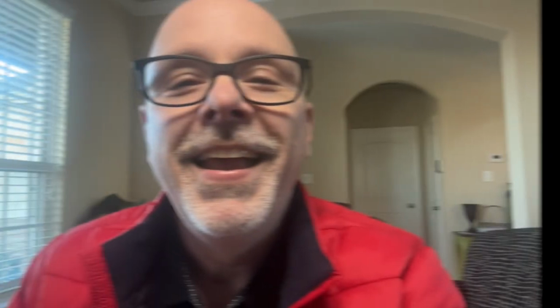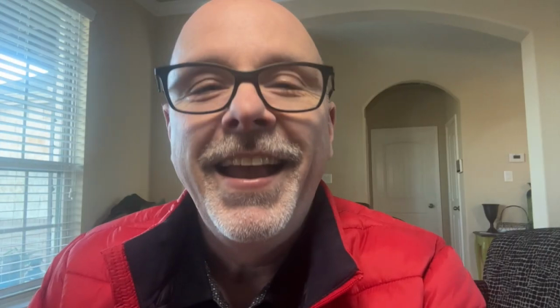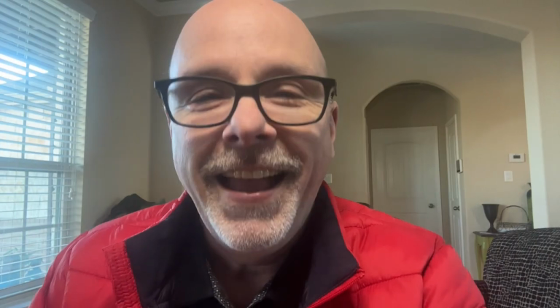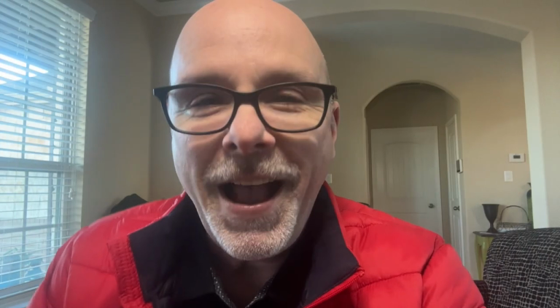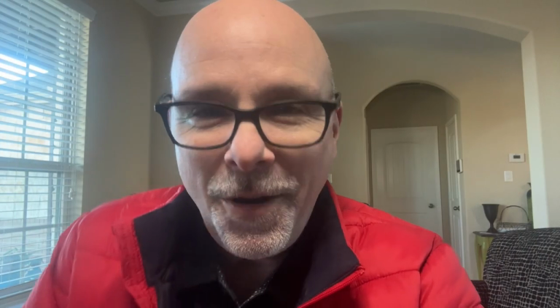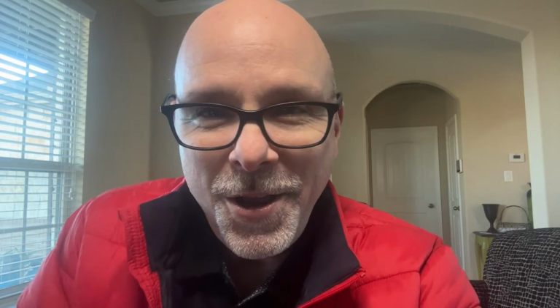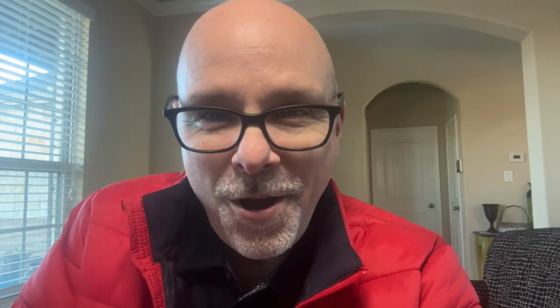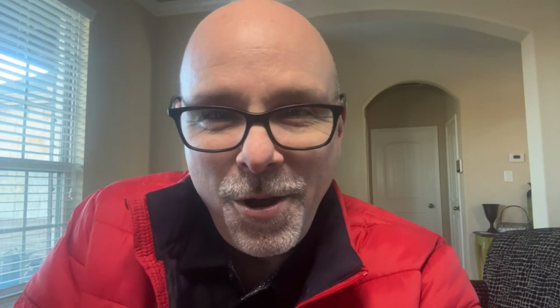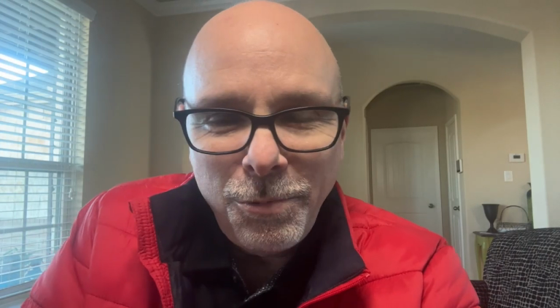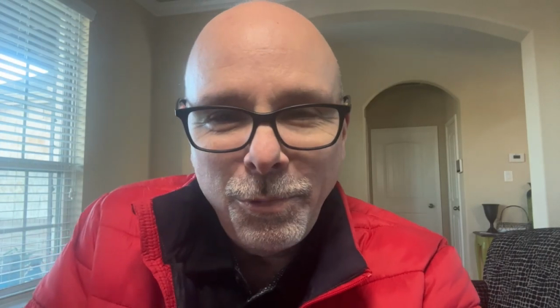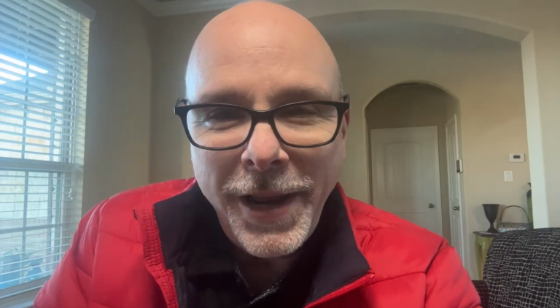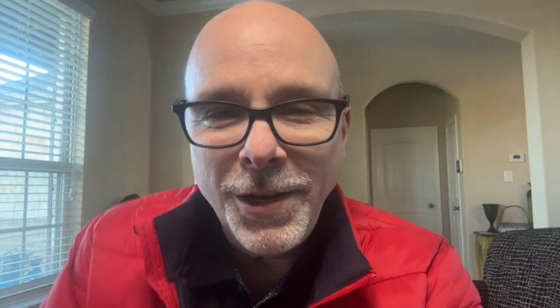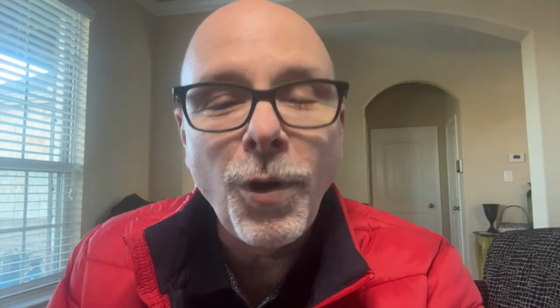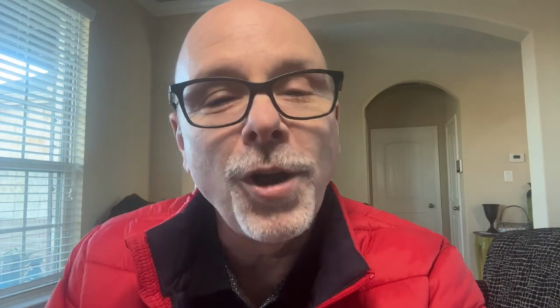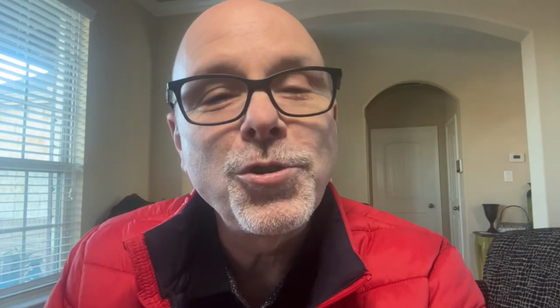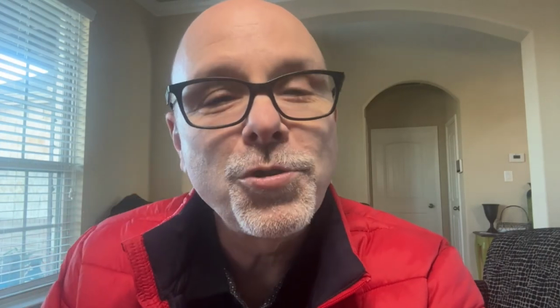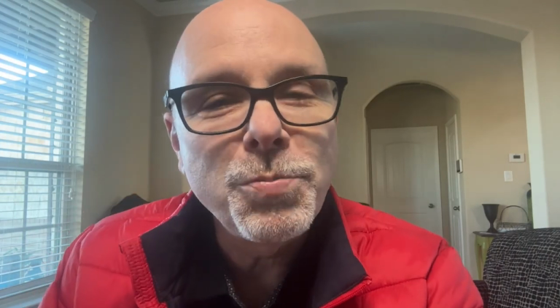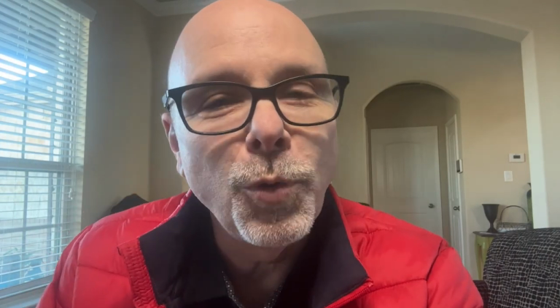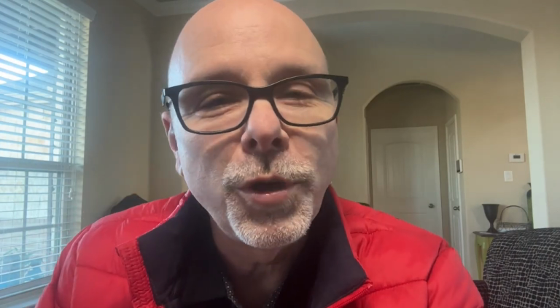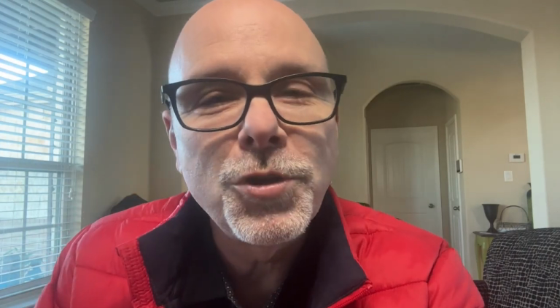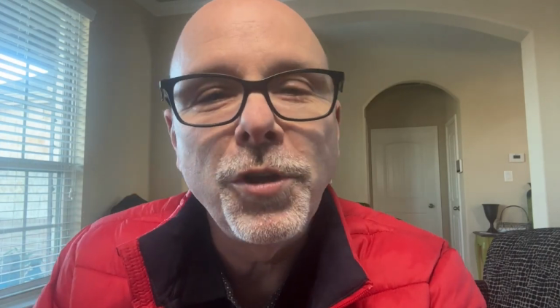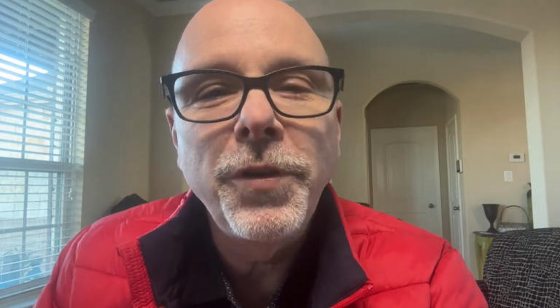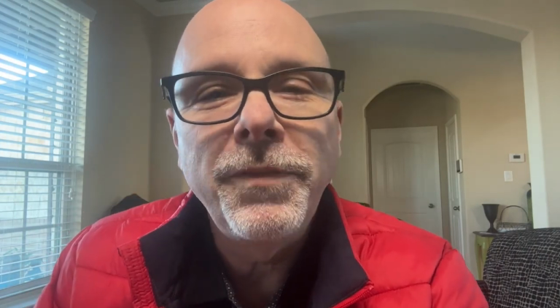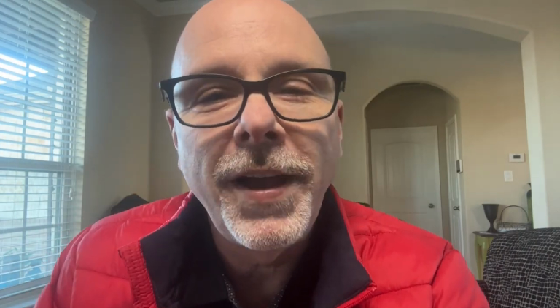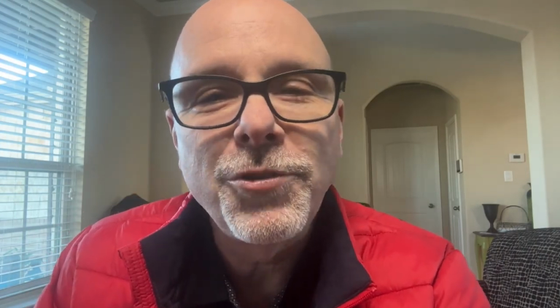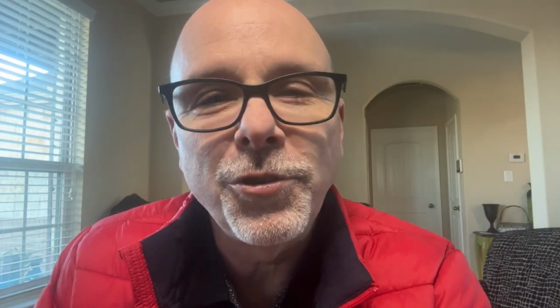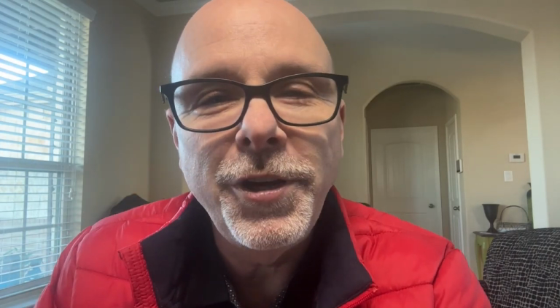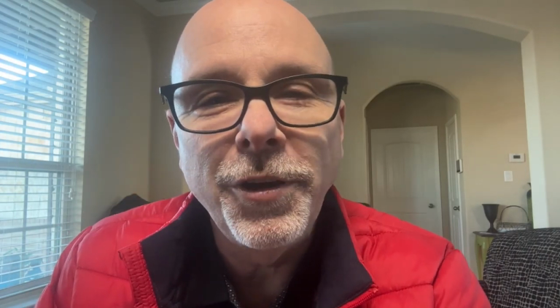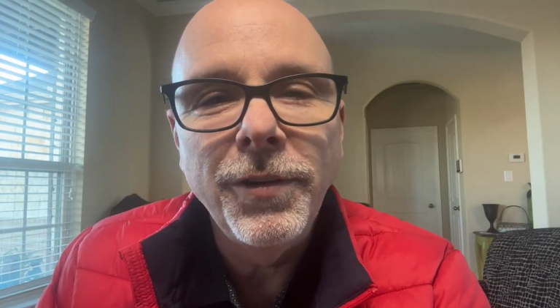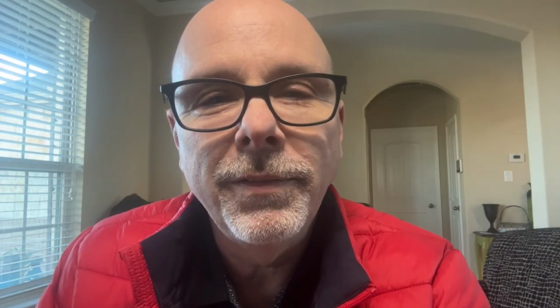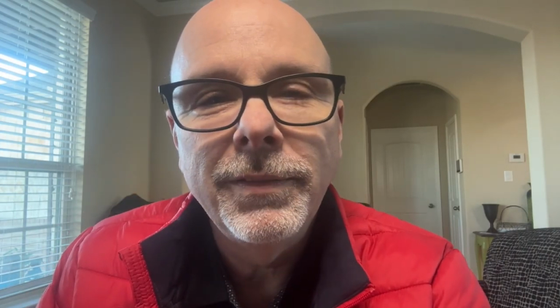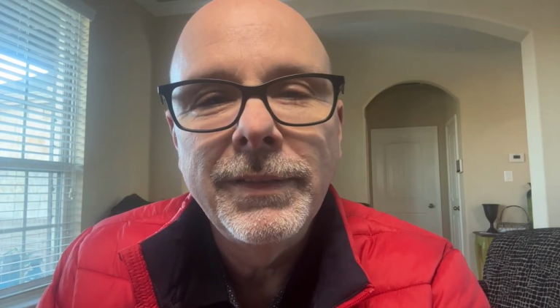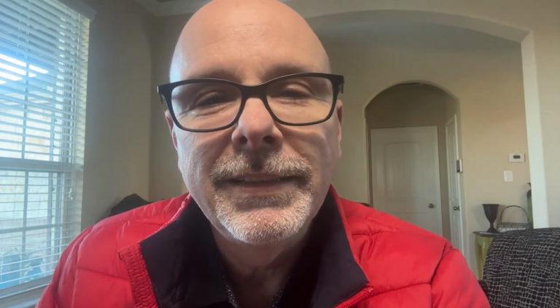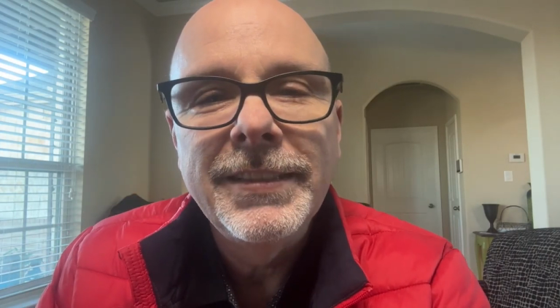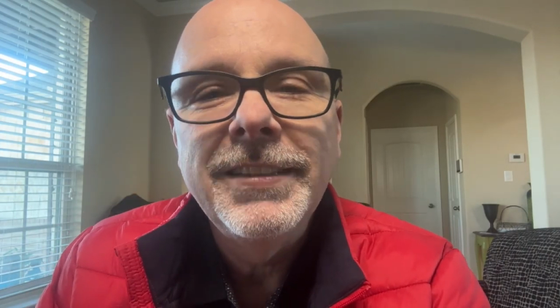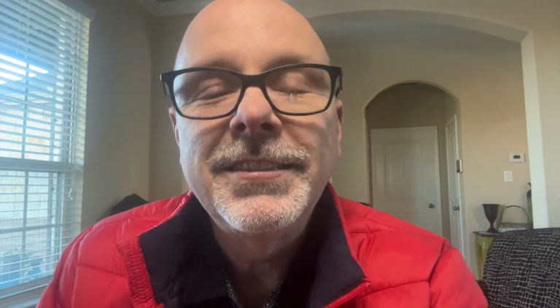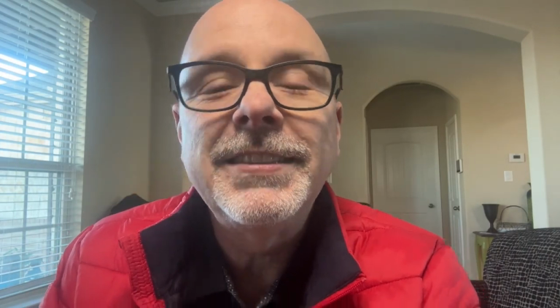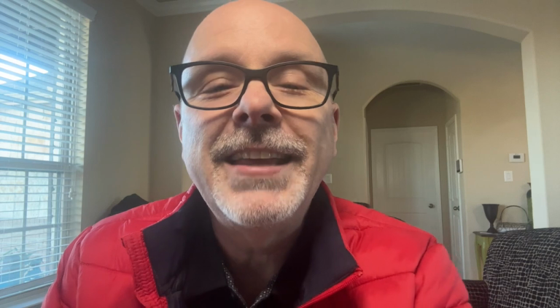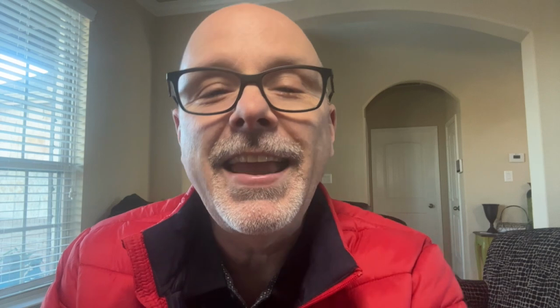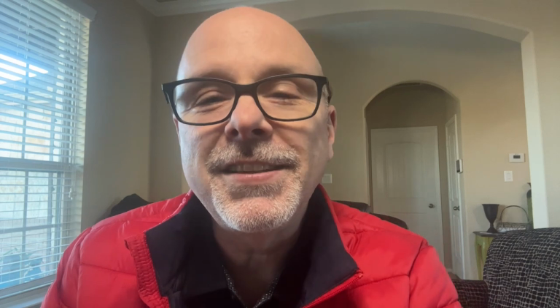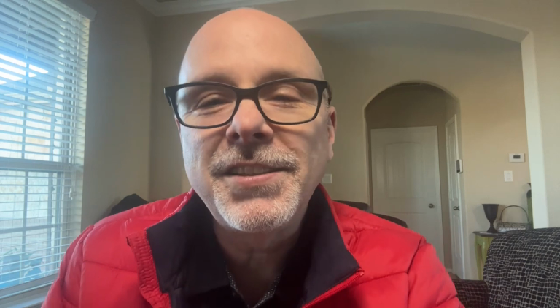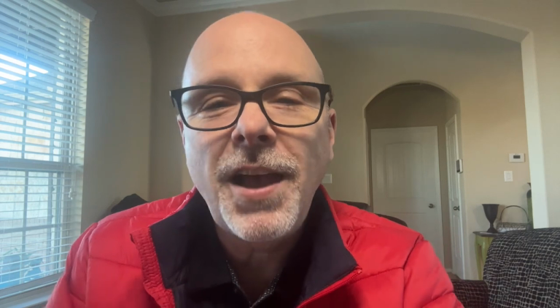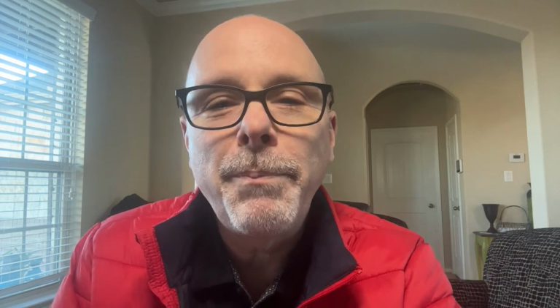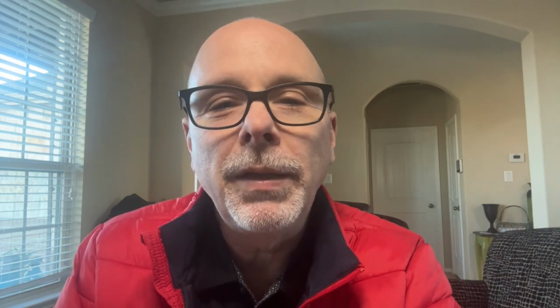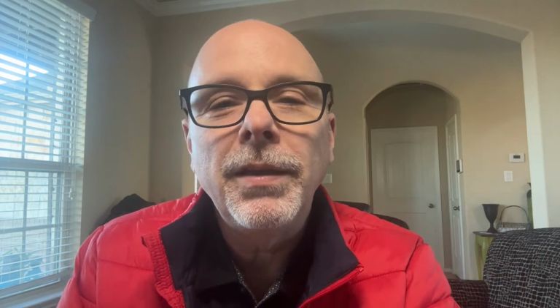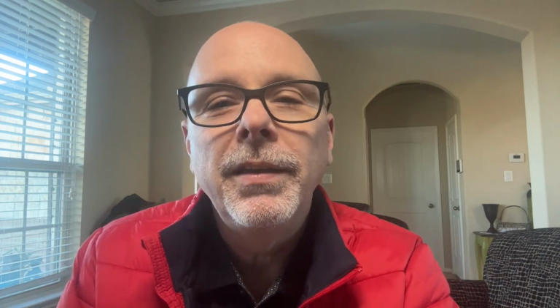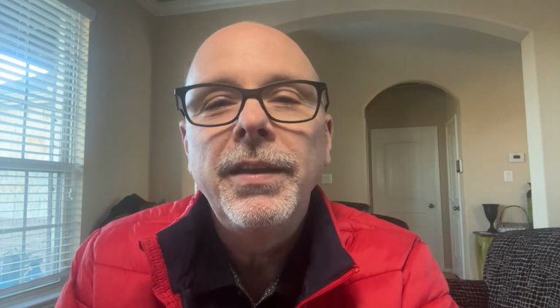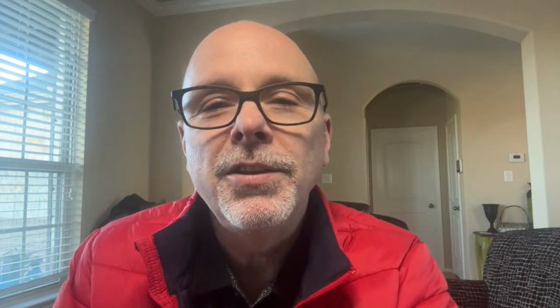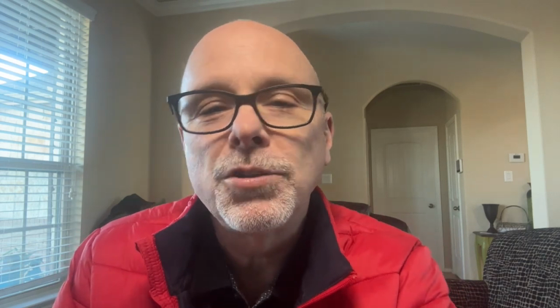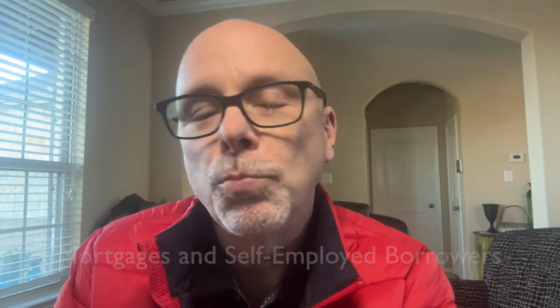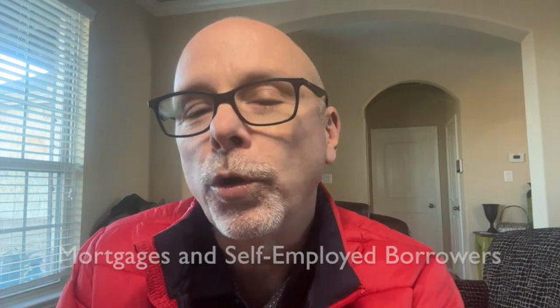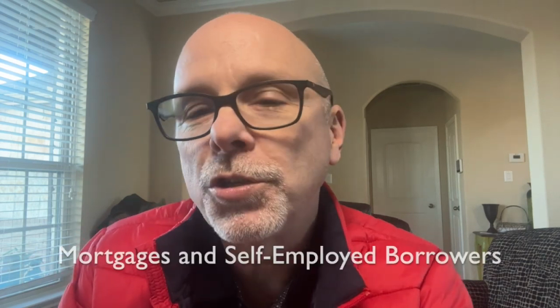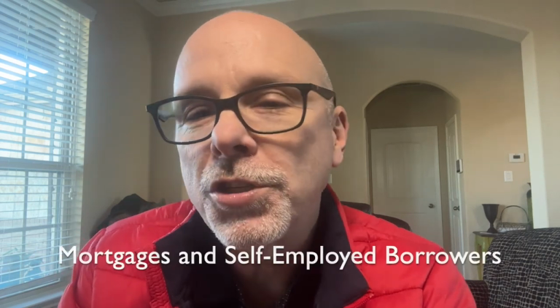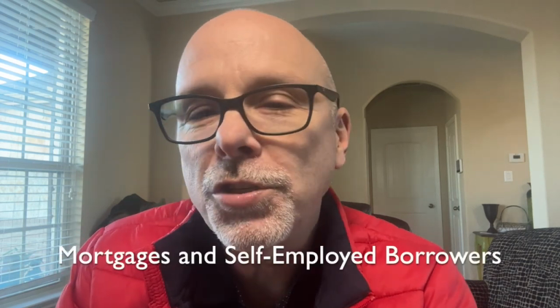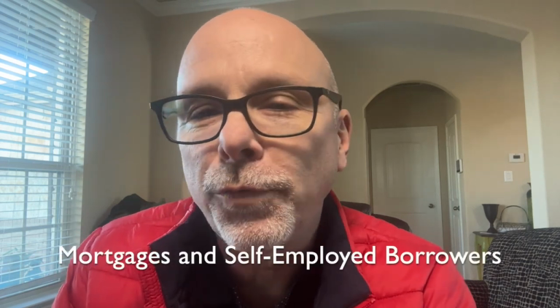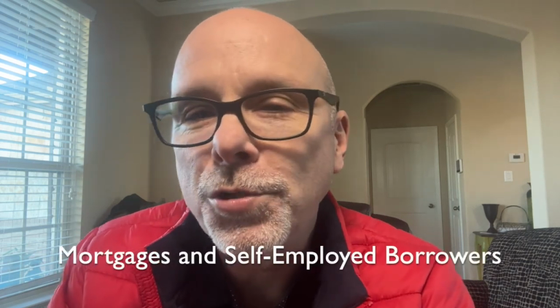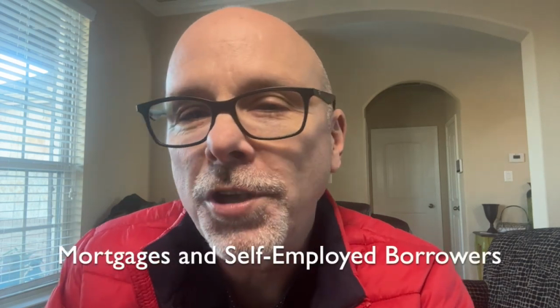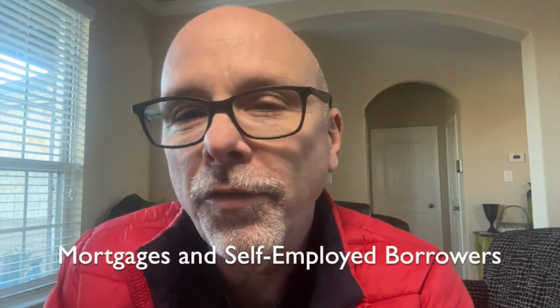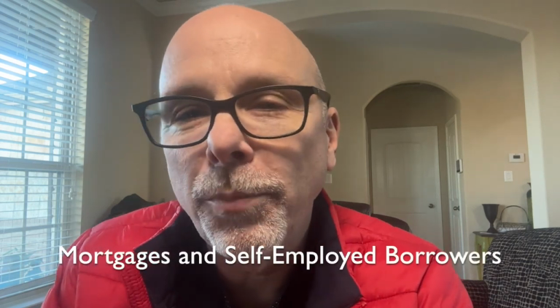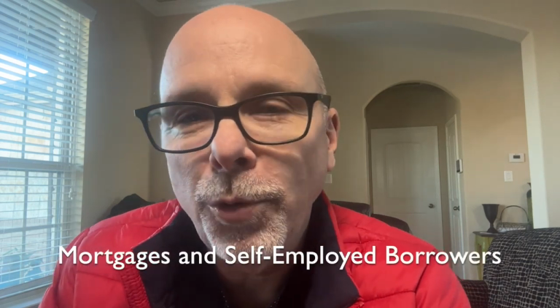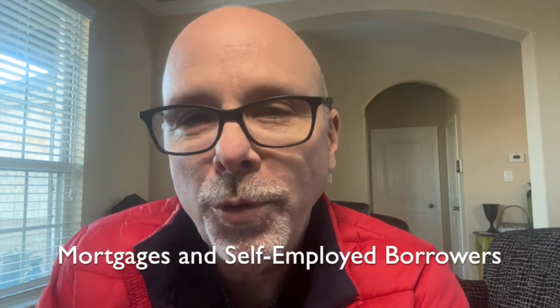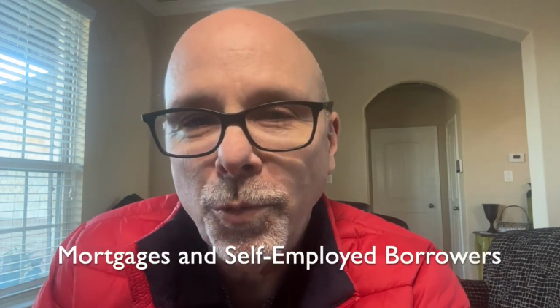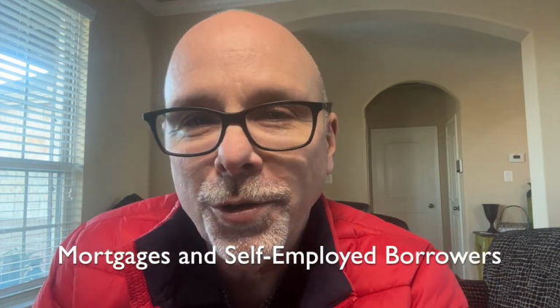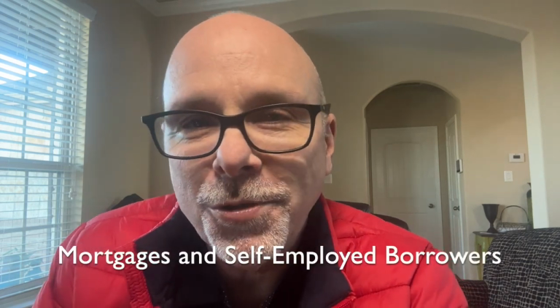Howdy, y'all. Randy Rogers, Mortgage Loan Advisor, here. Today's topic is mortgages for self-employed workers.